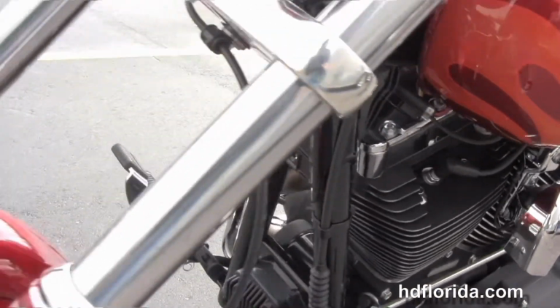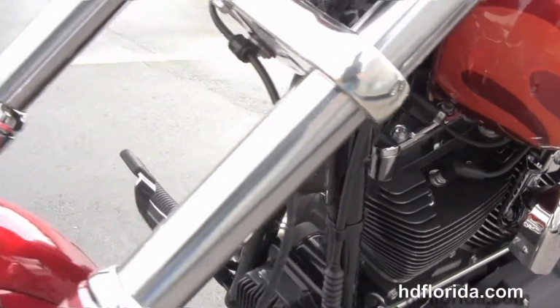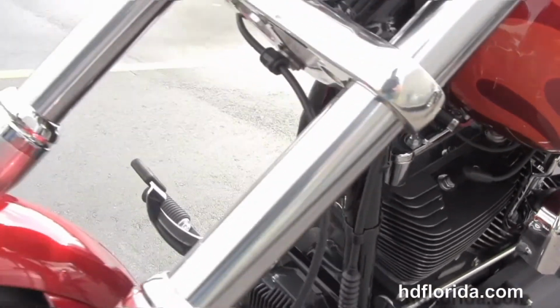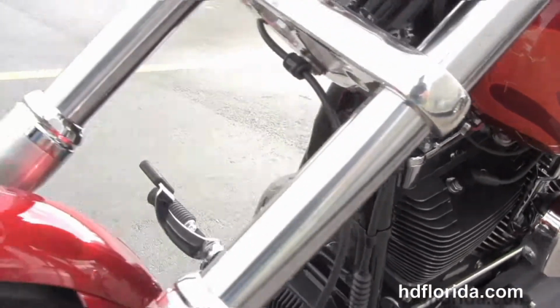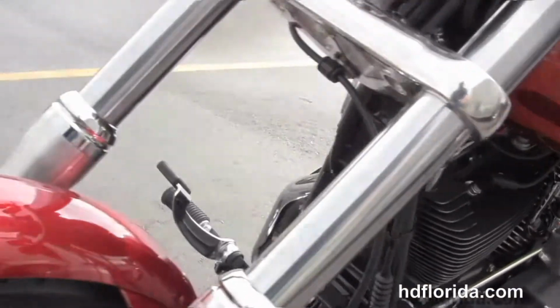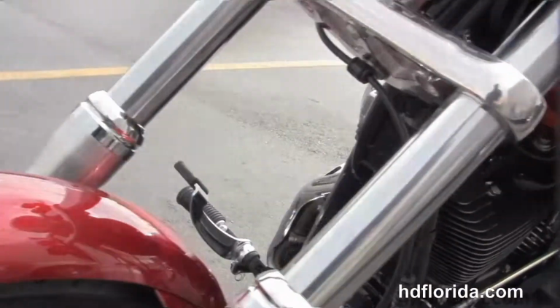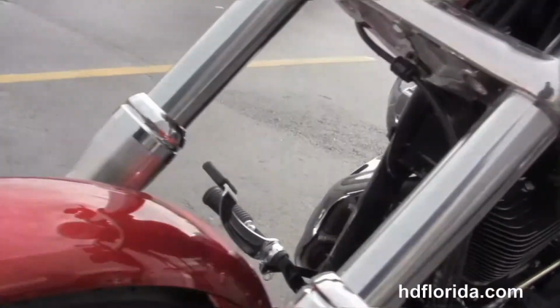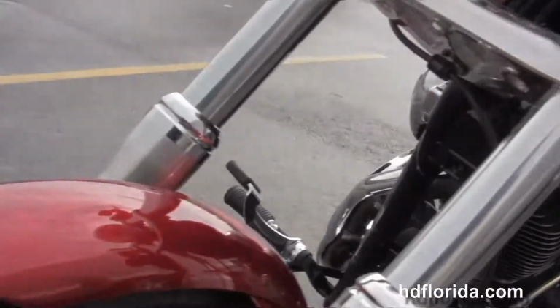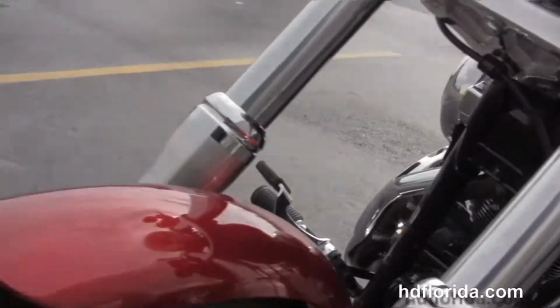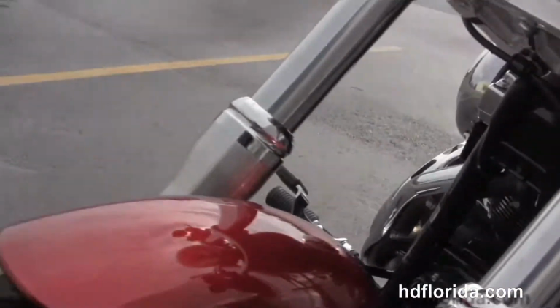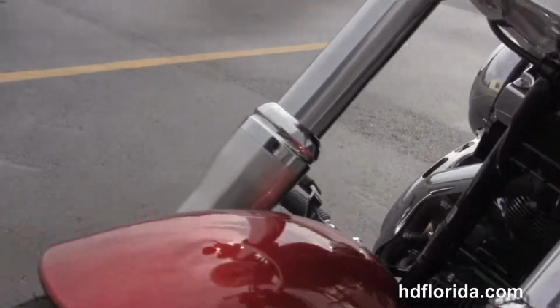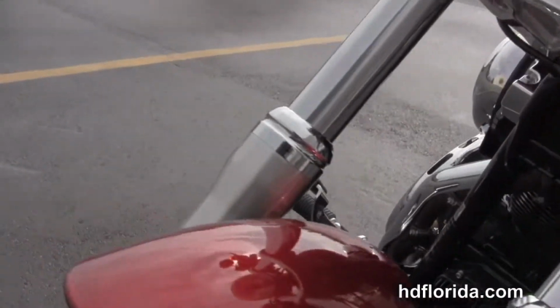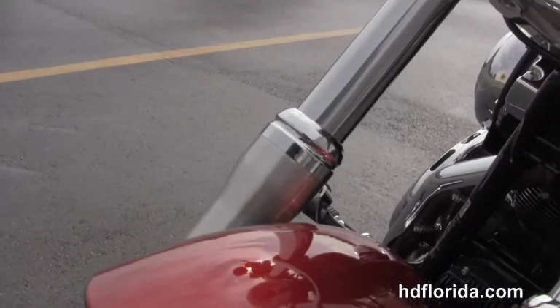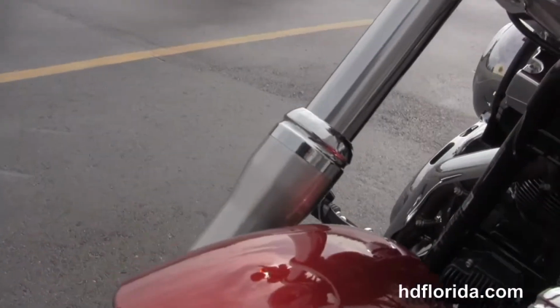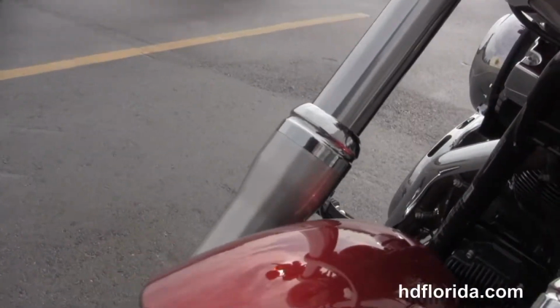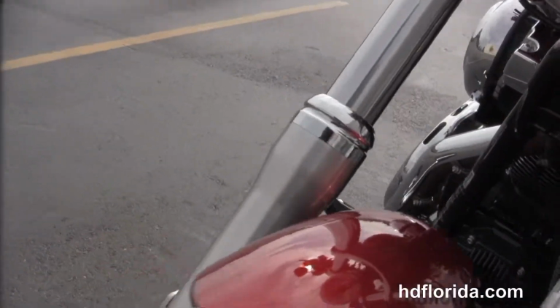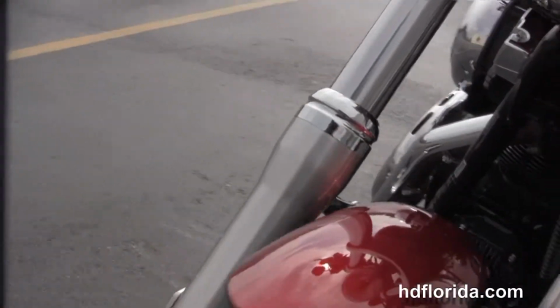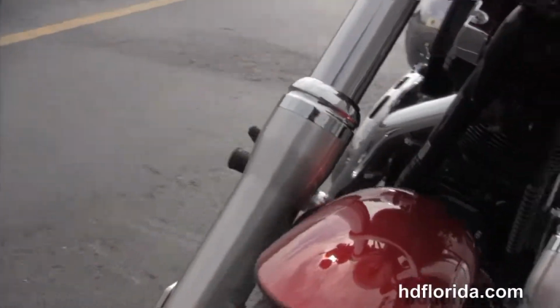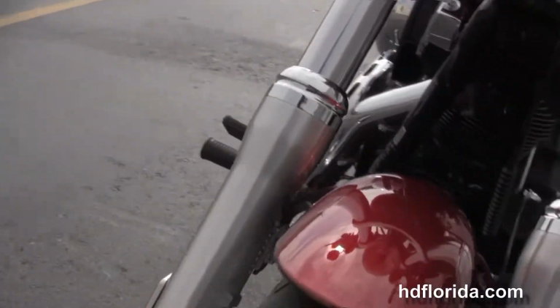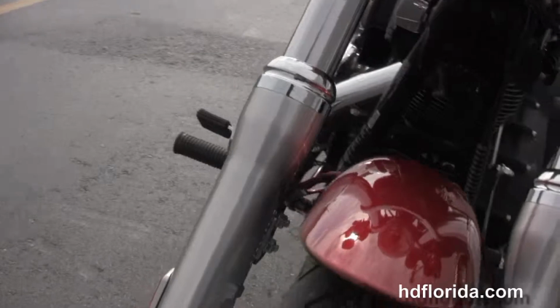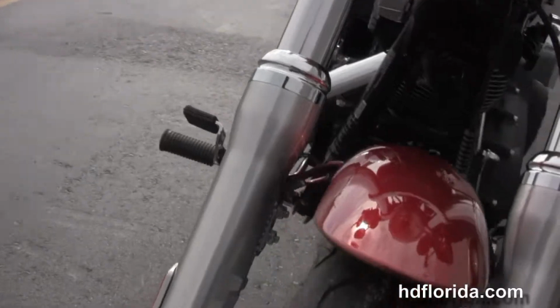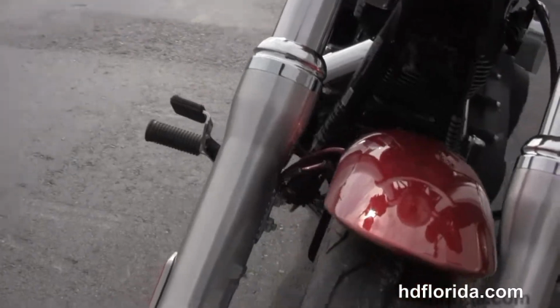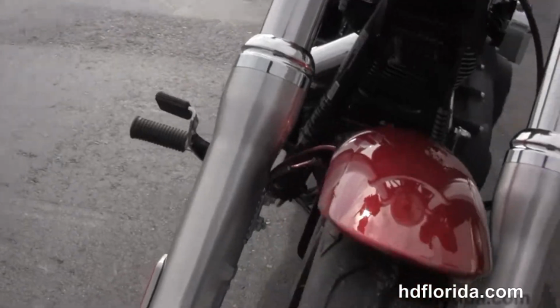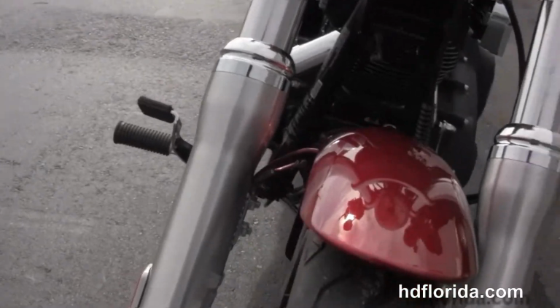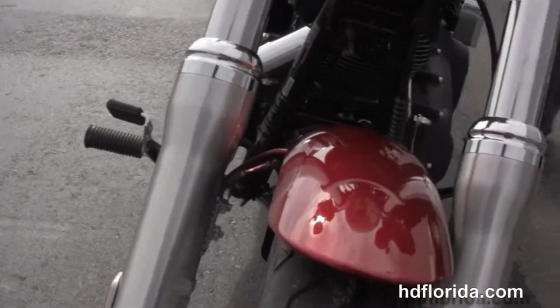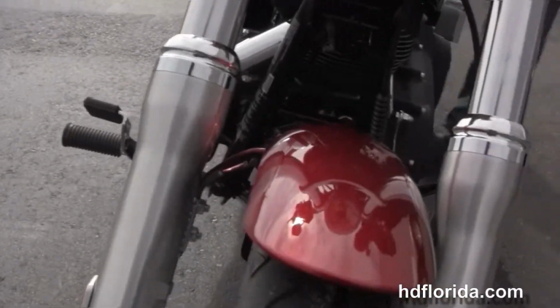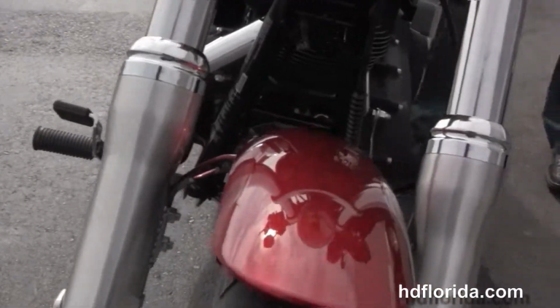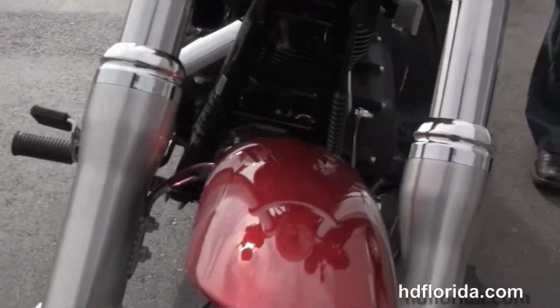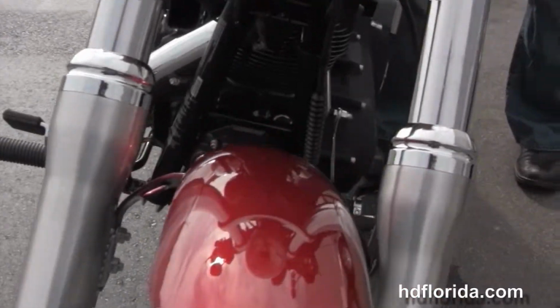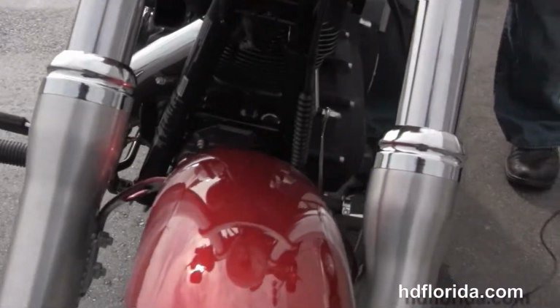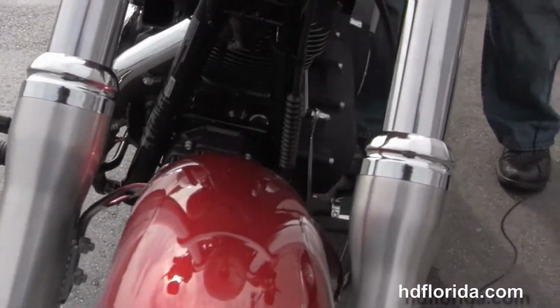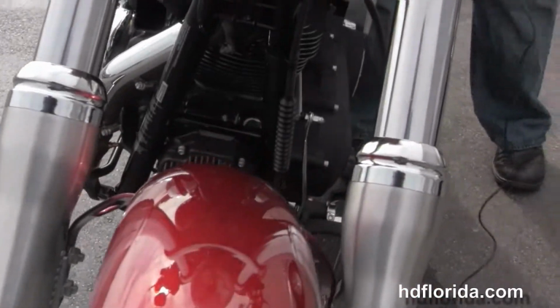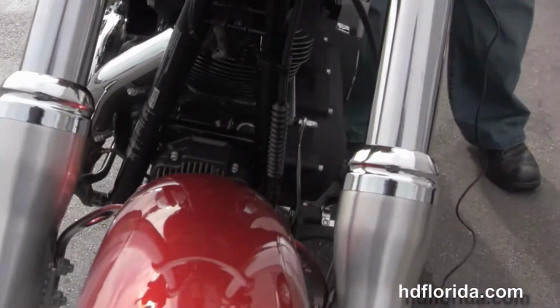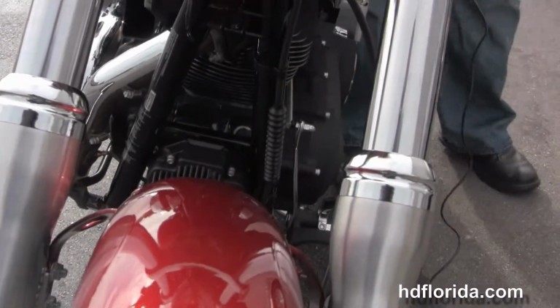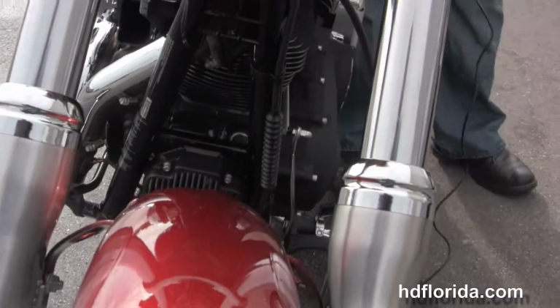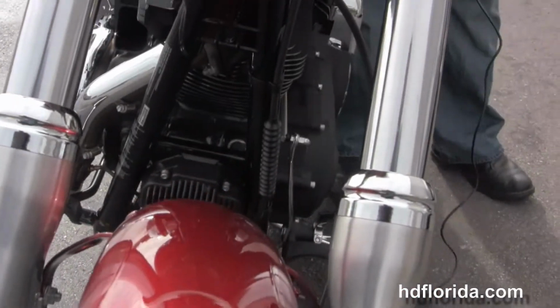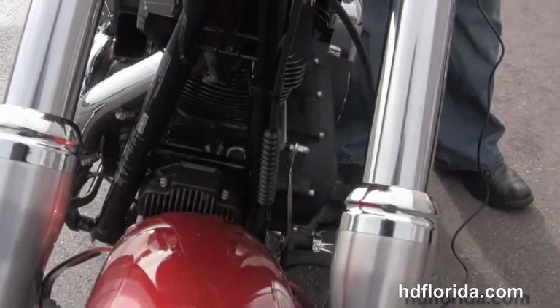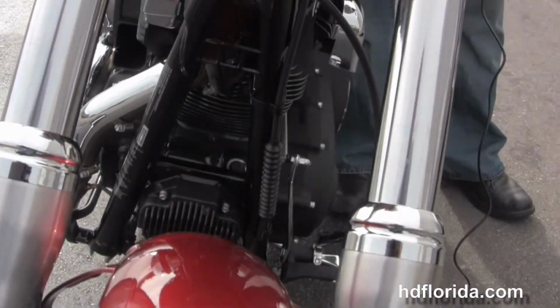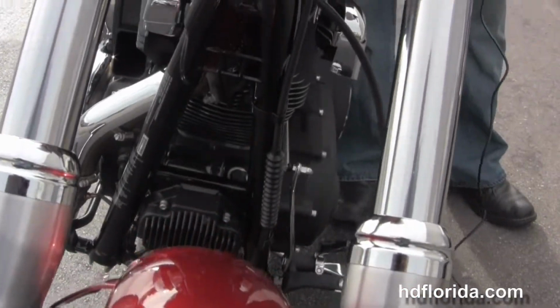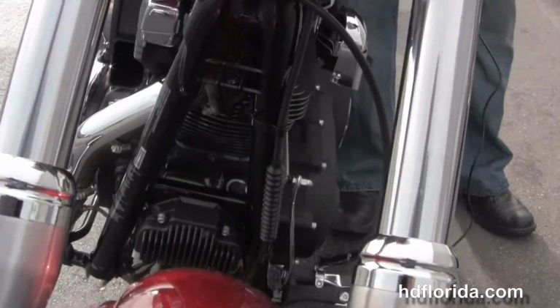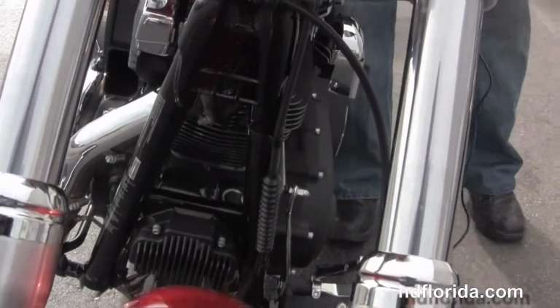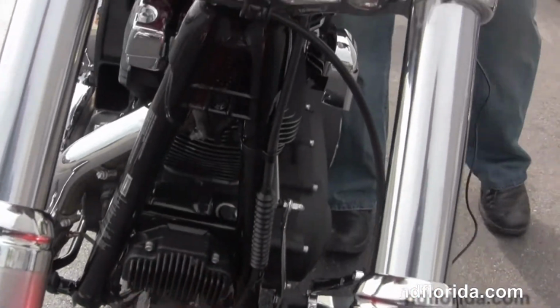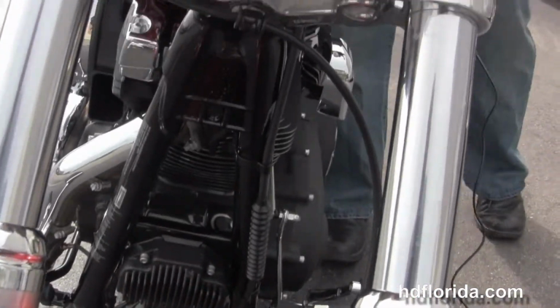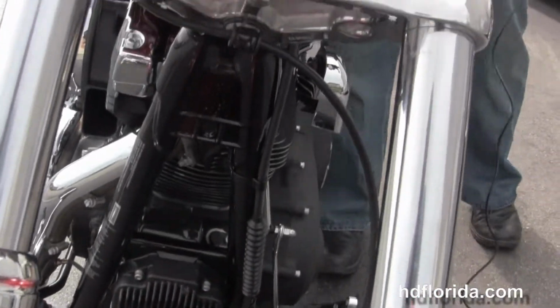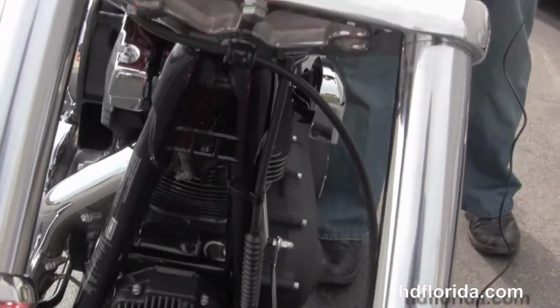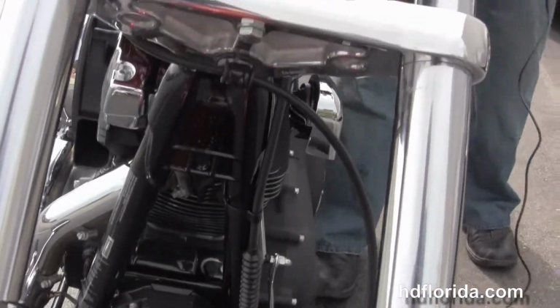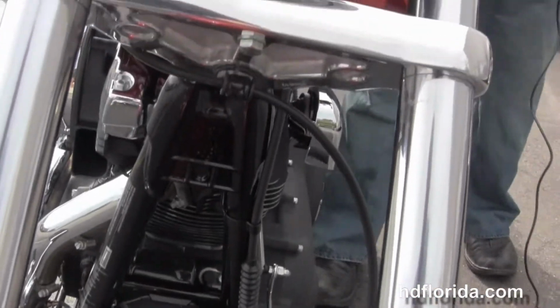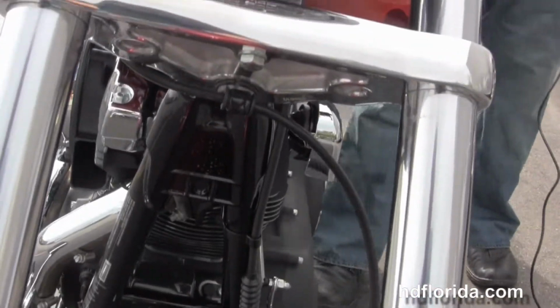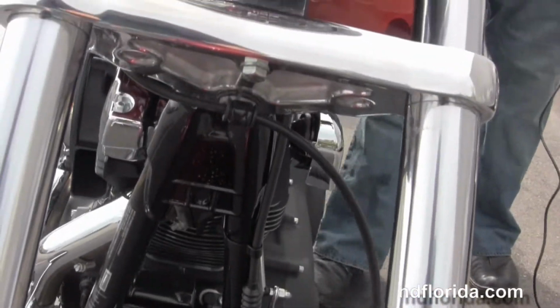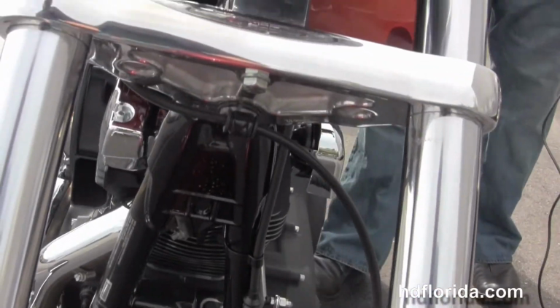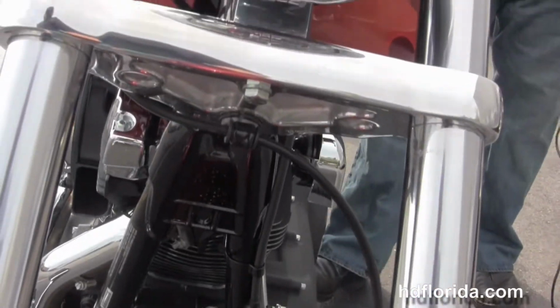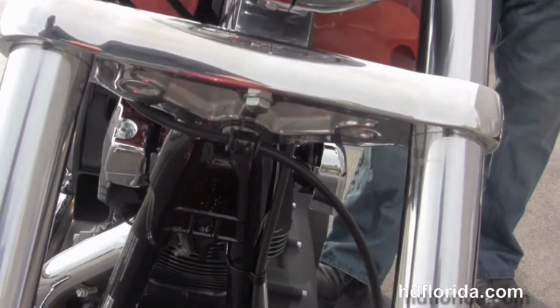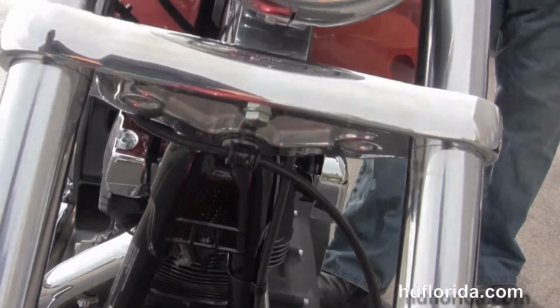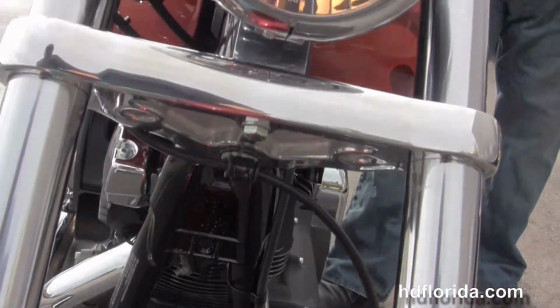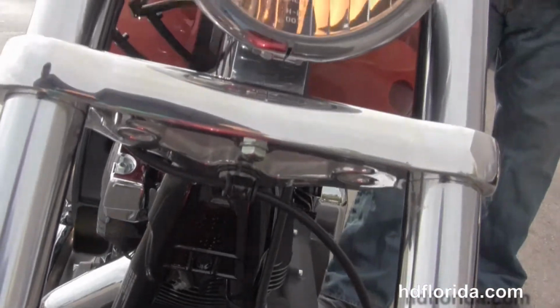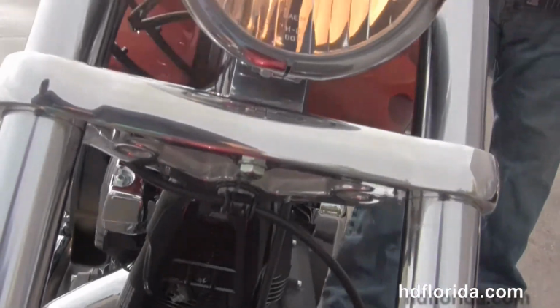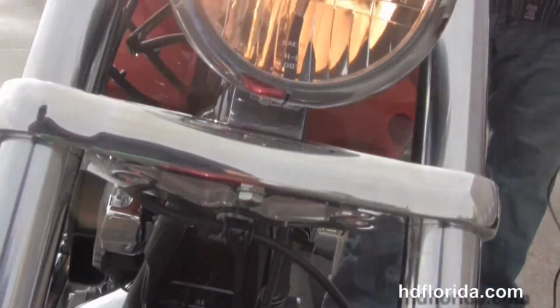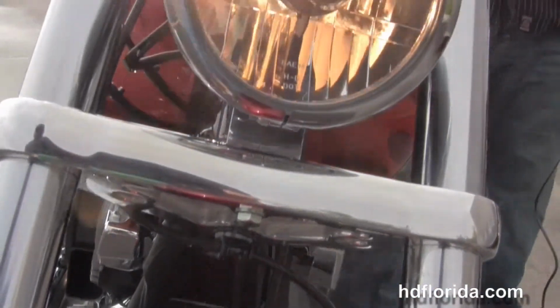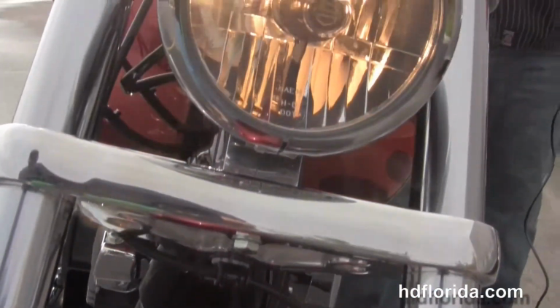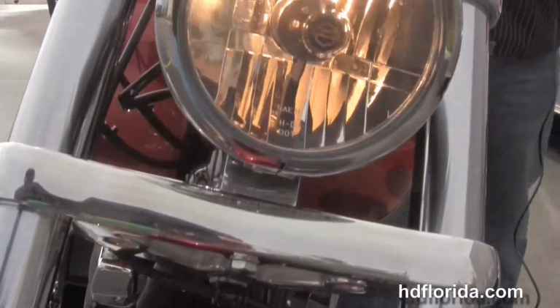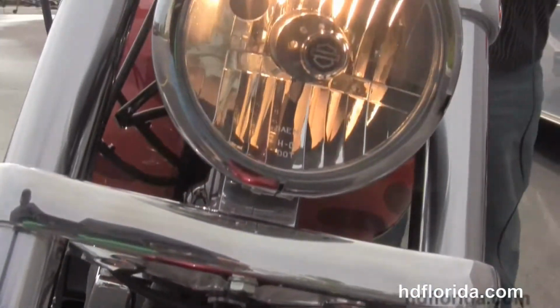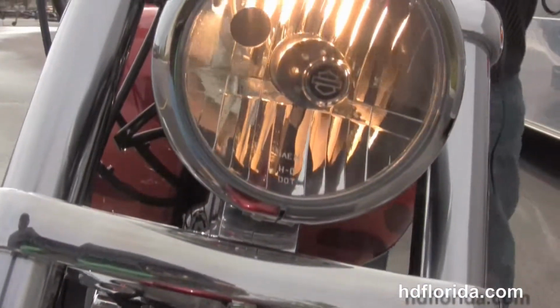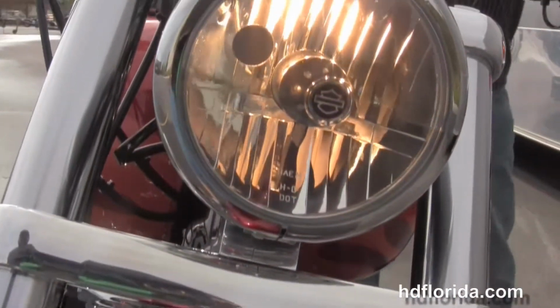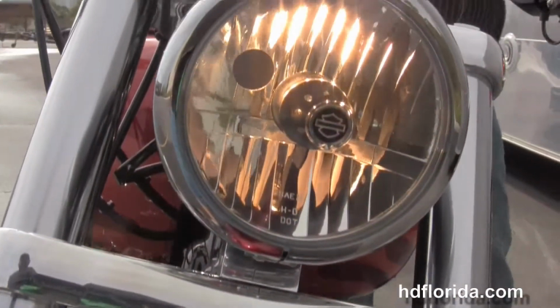This bike is an ember red sunglow with the orange flame accents. Great contrast against all the black engine and transmission finishes.